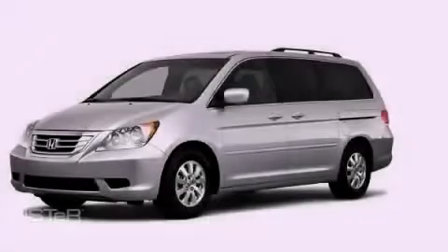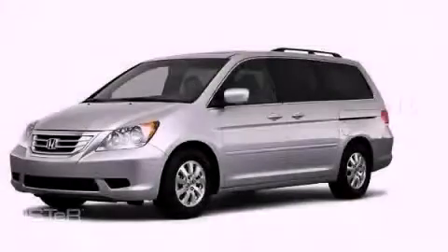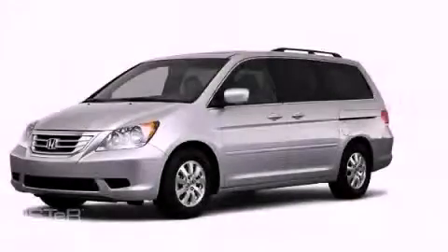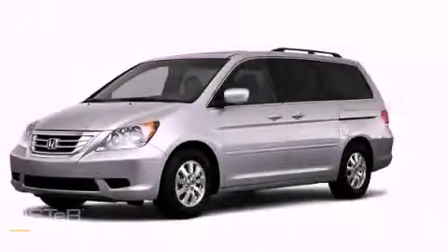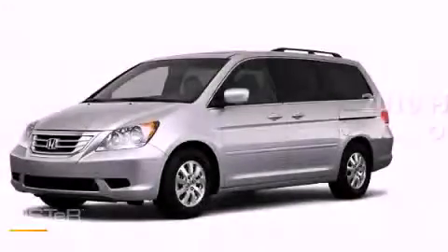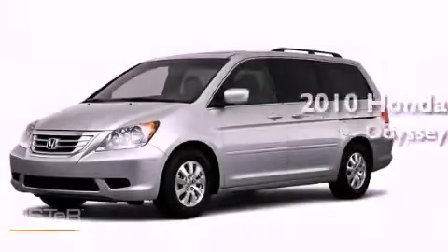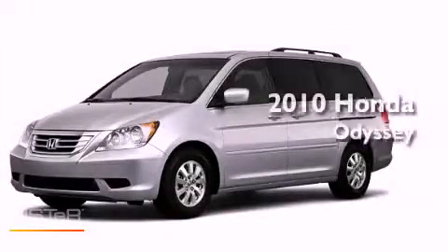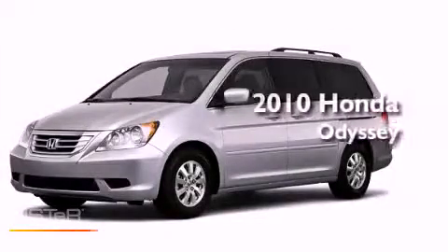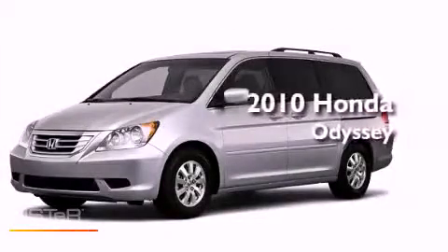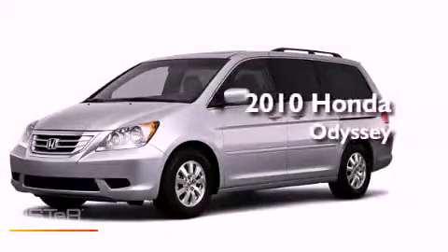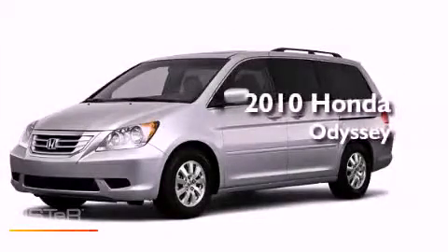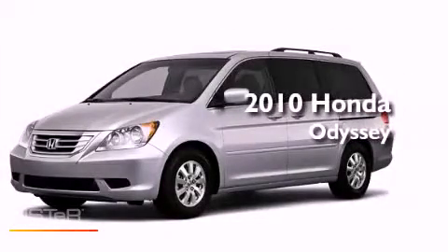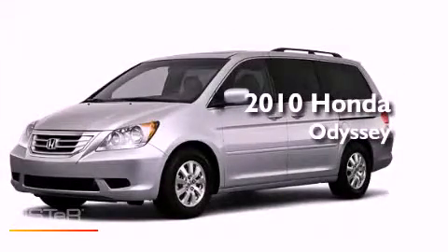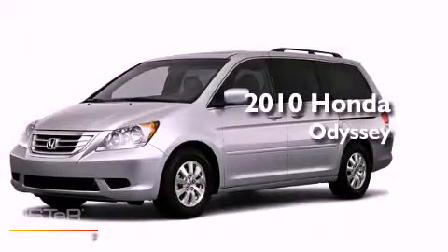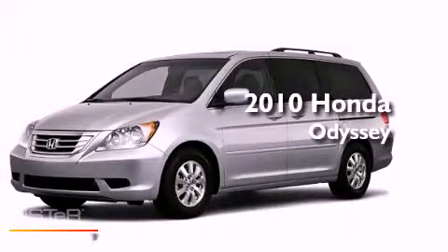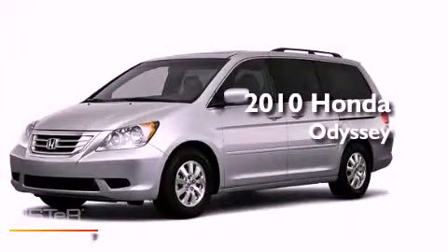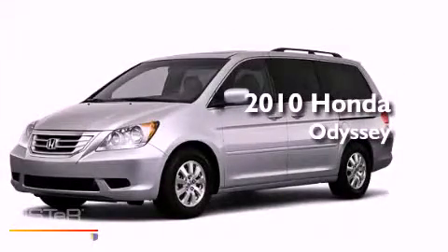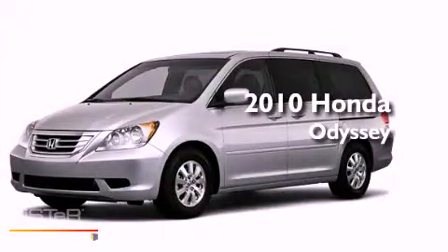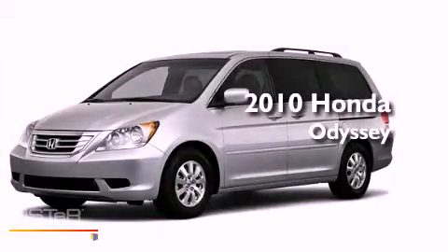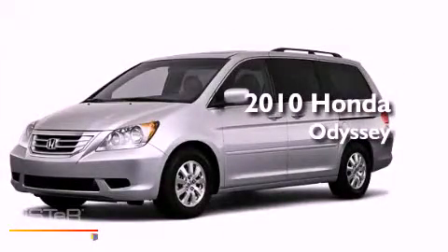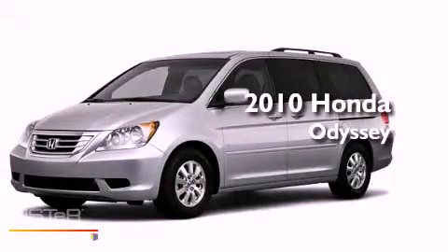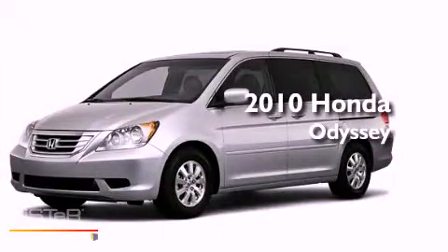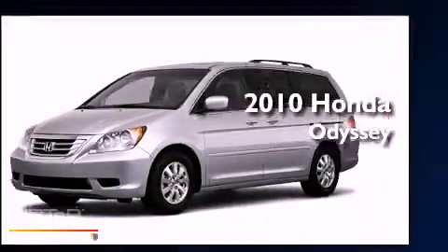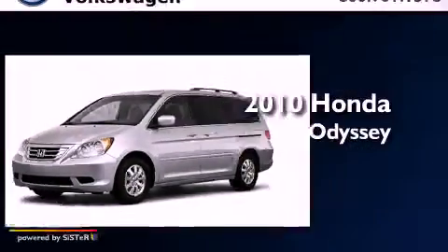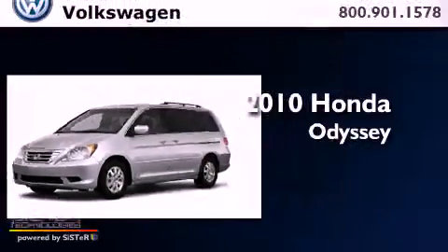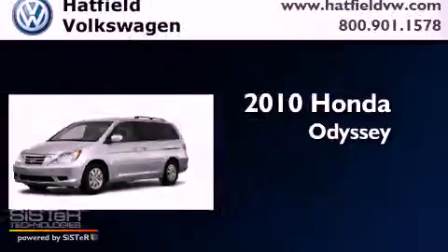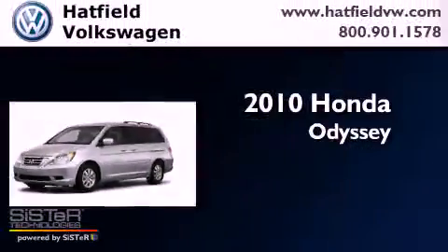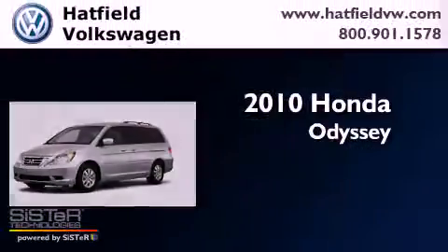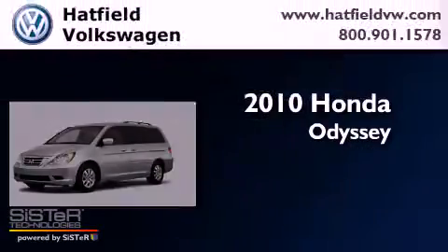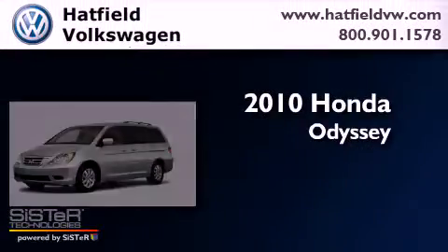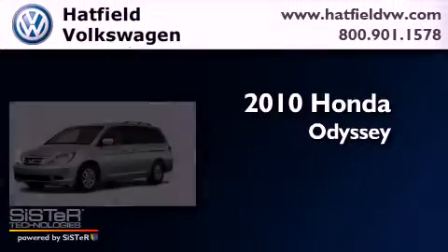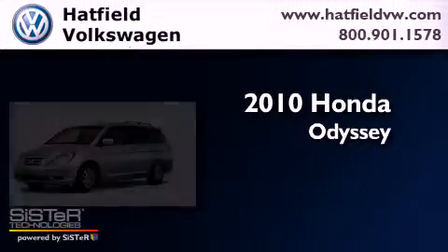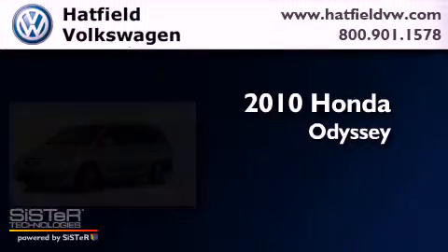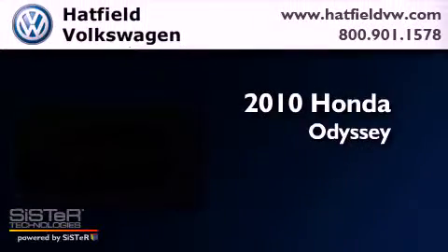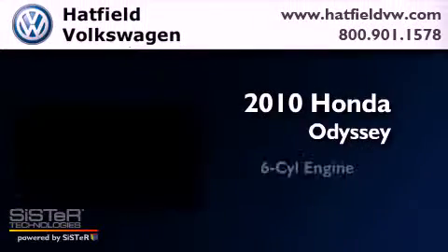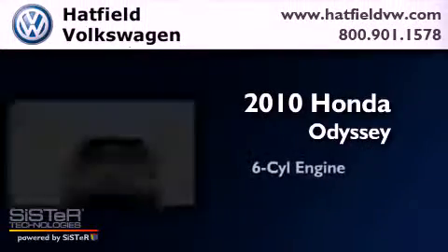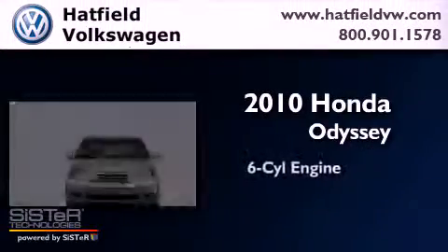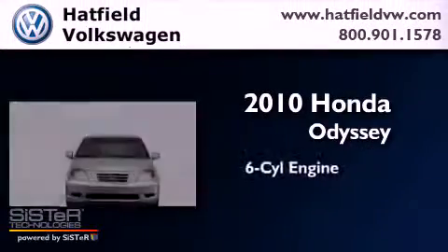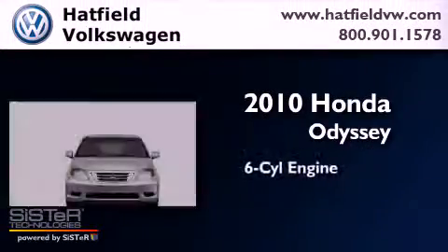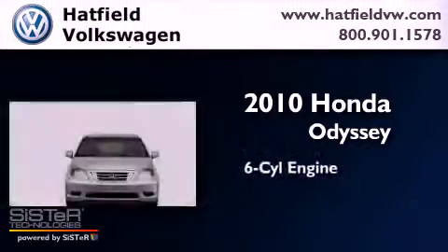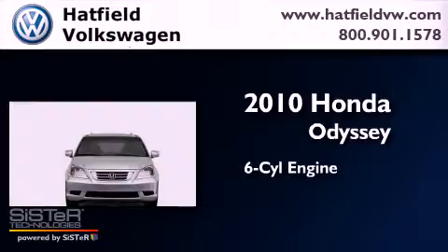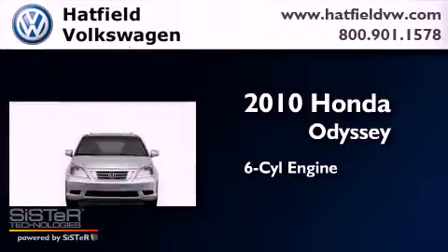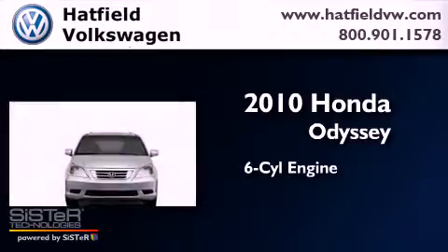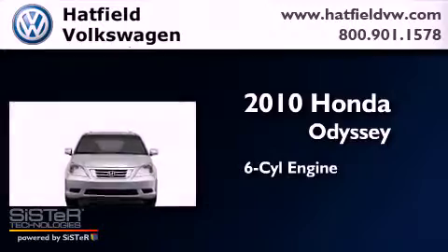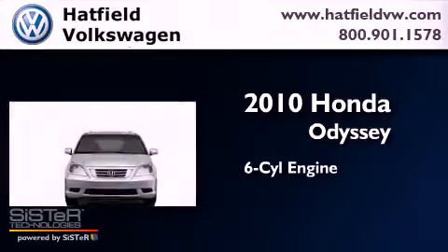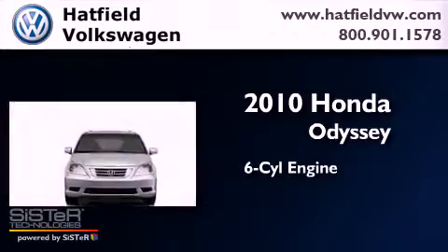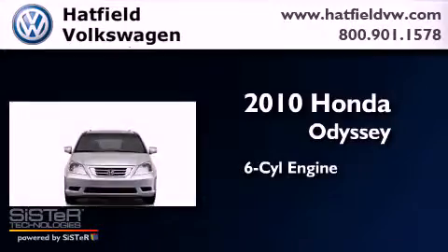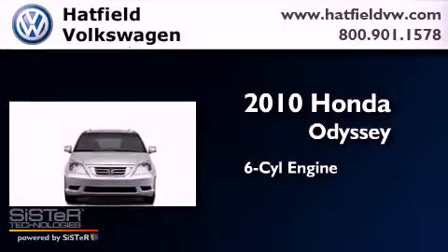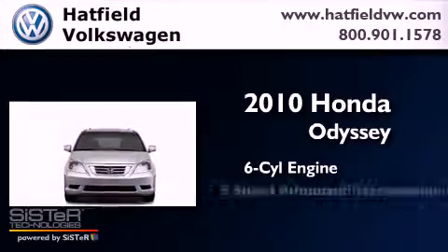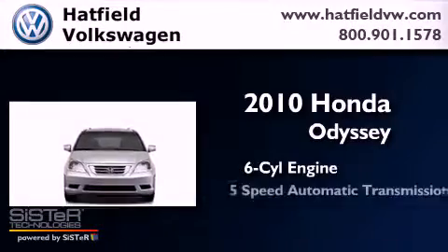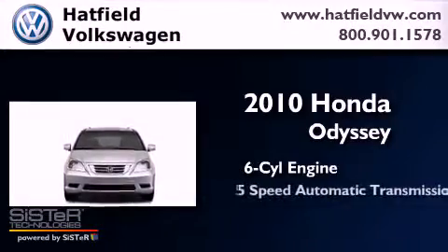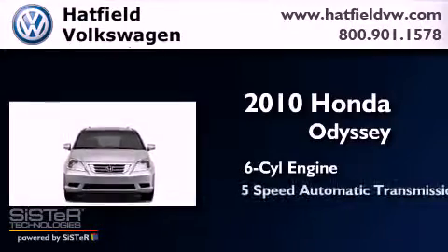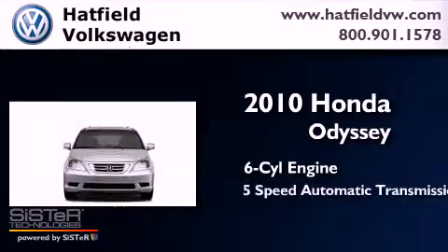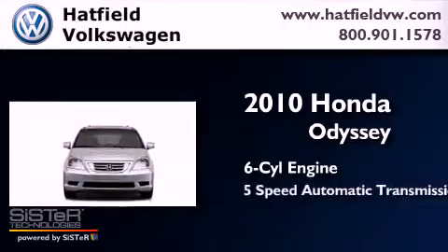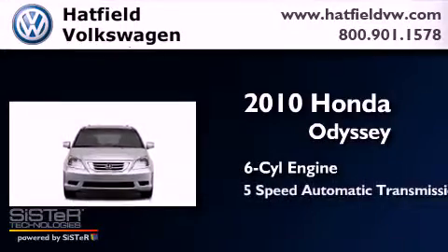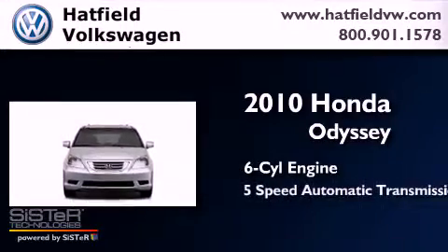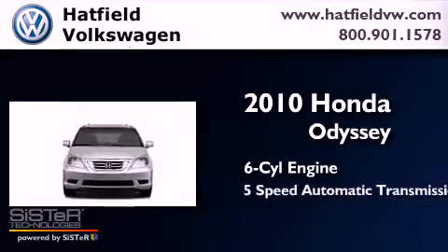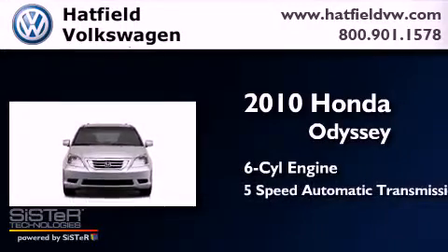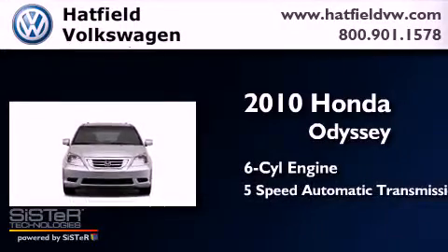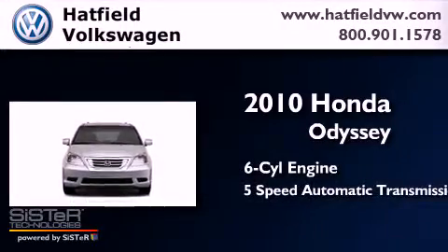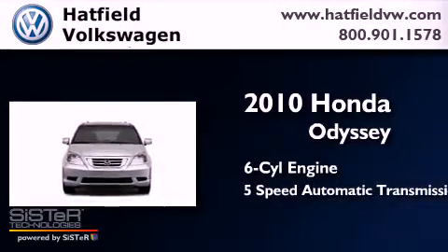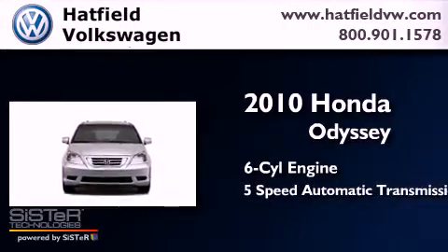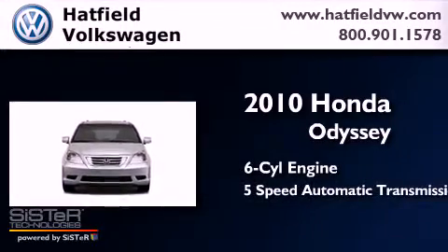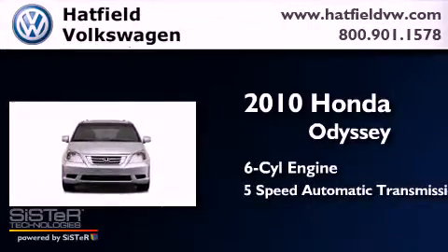This is a 2010 Honda Odyssey. It has a six-cylinder engine and a five-speed automatic transmission.